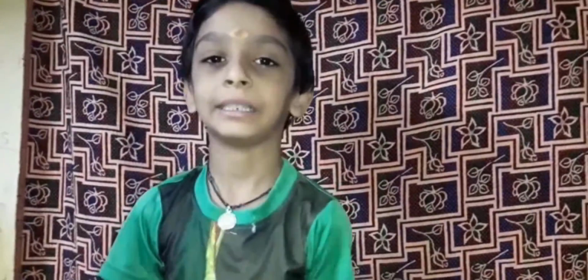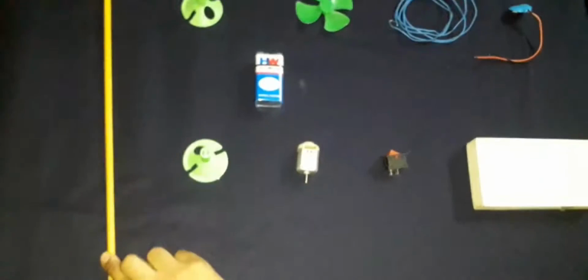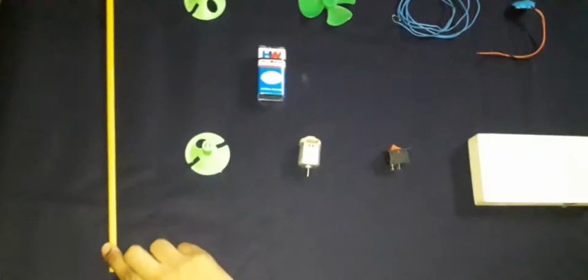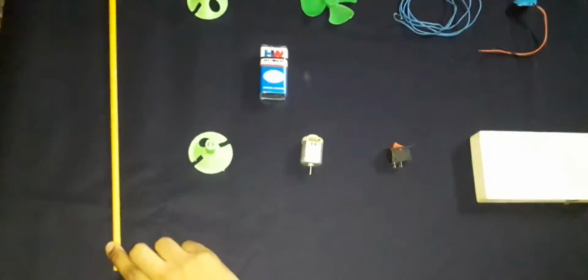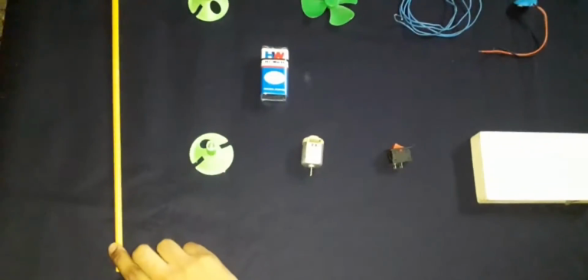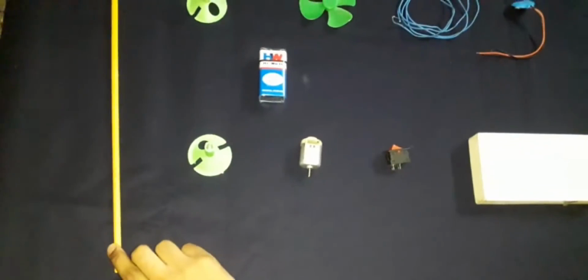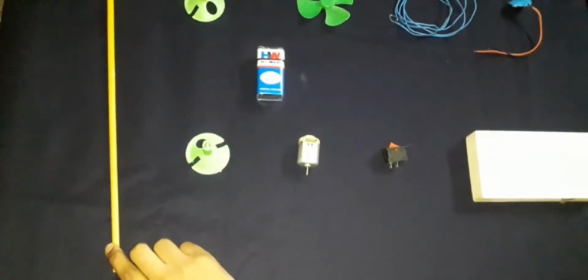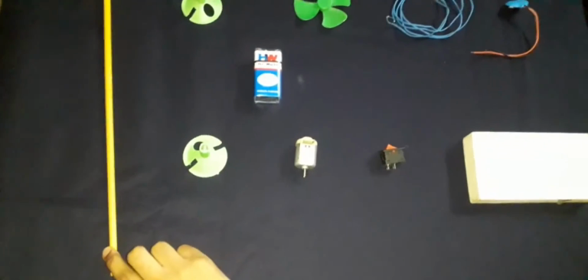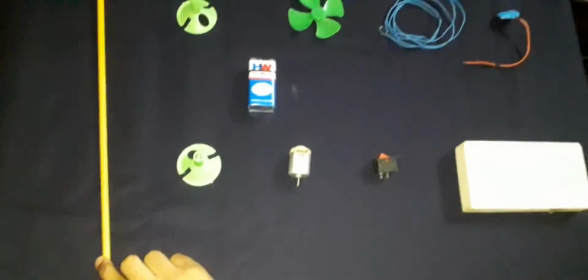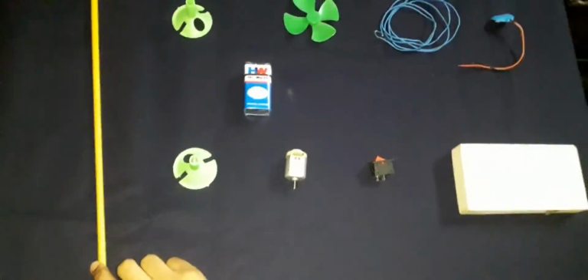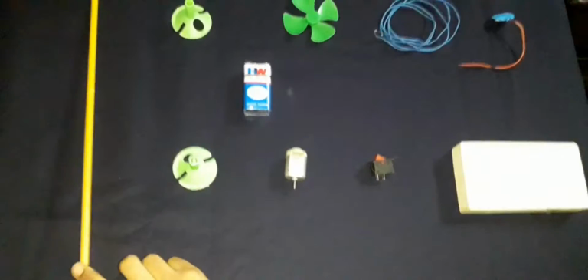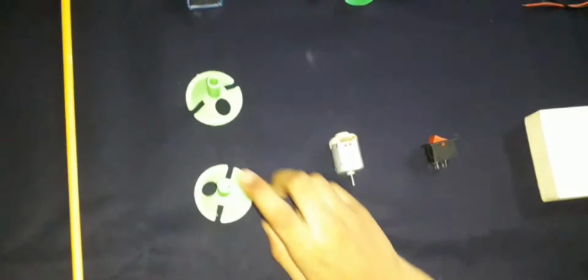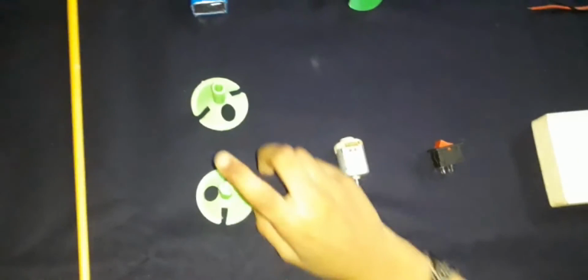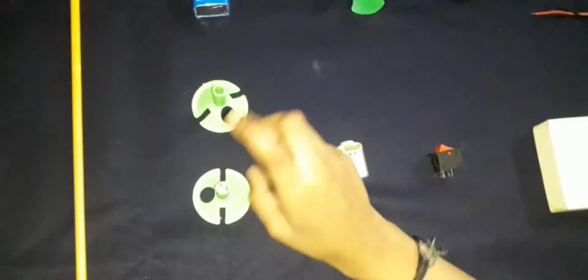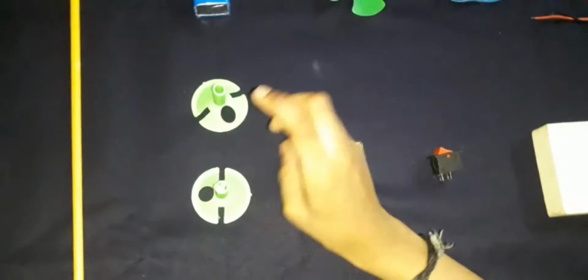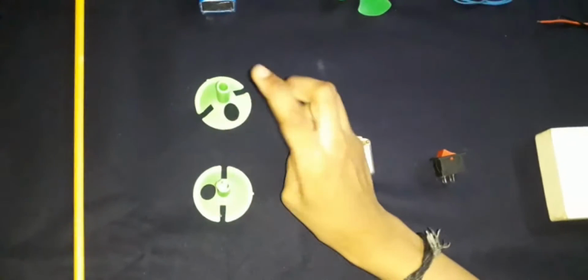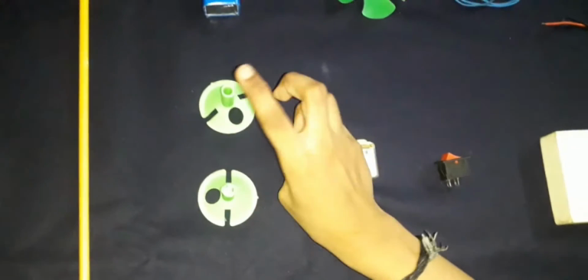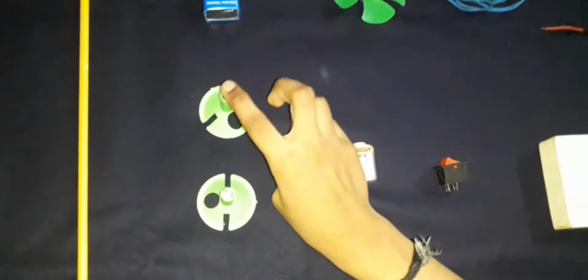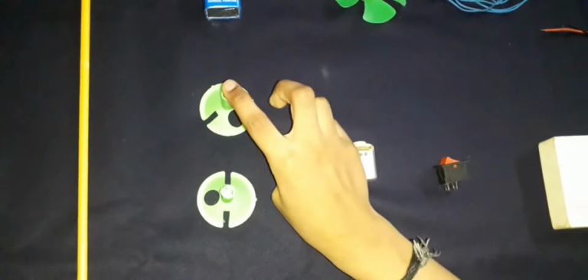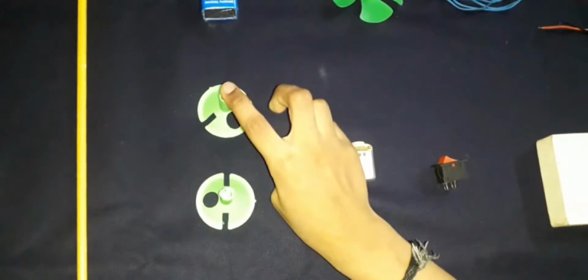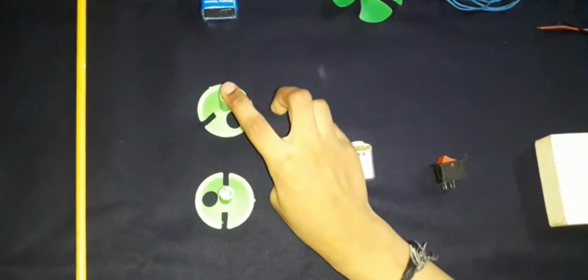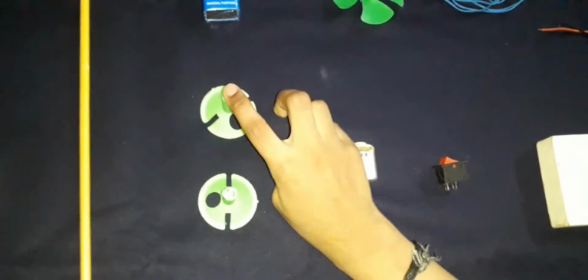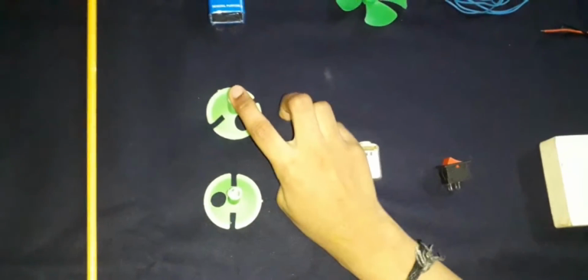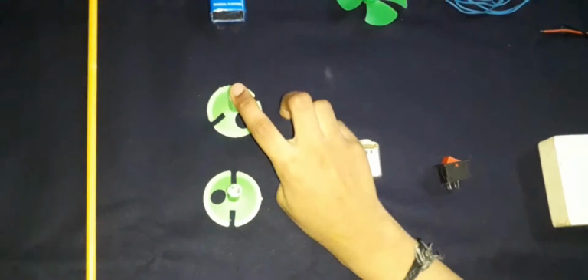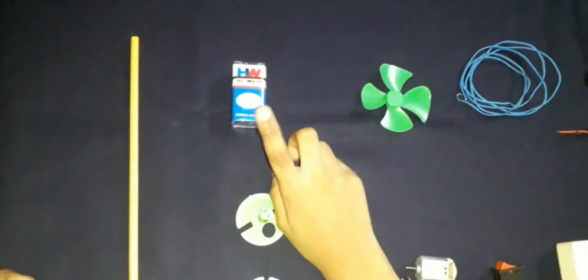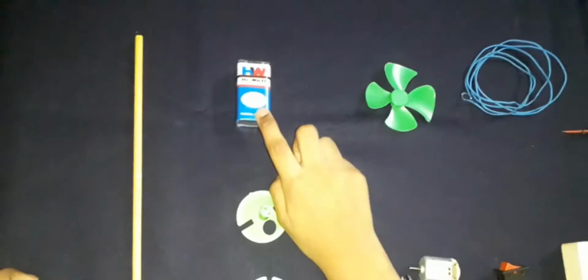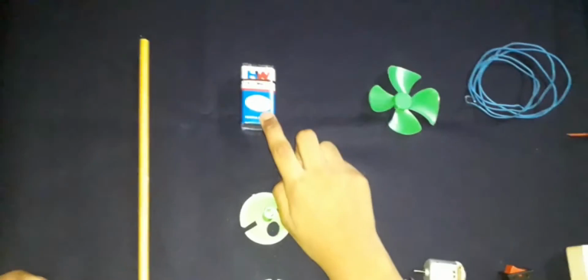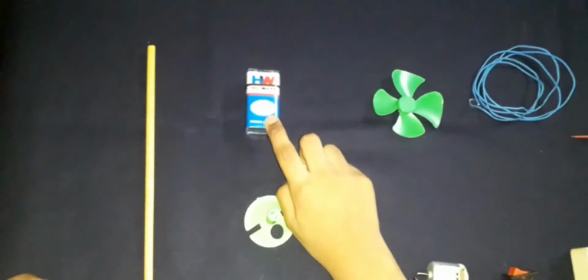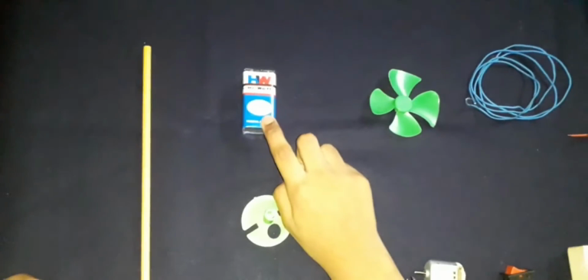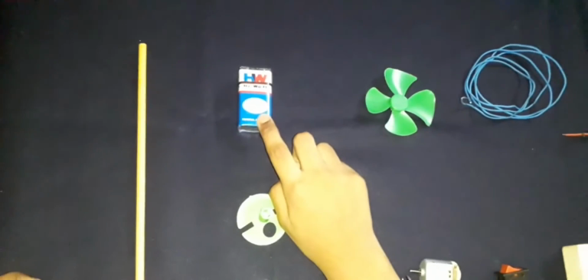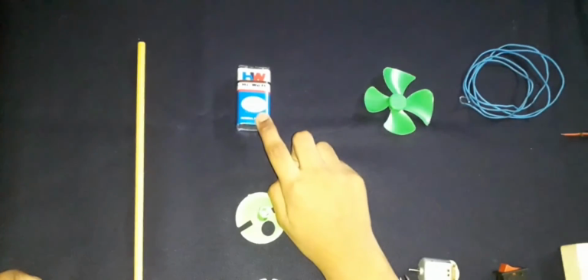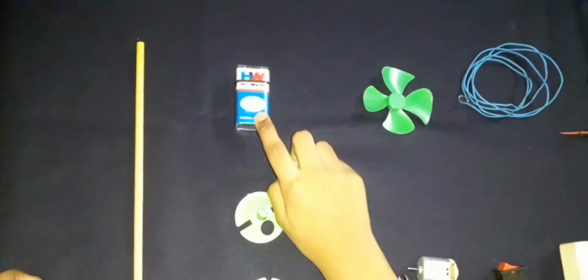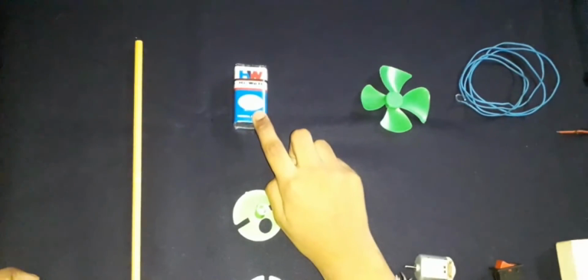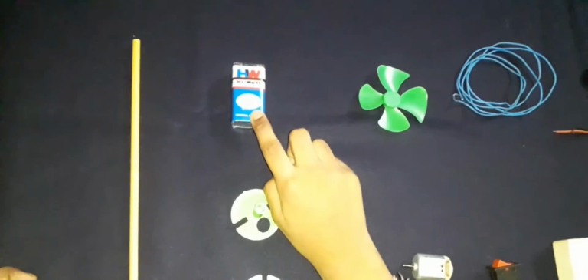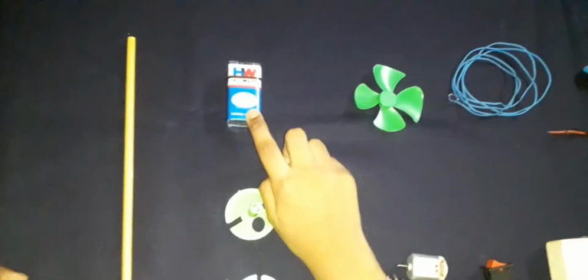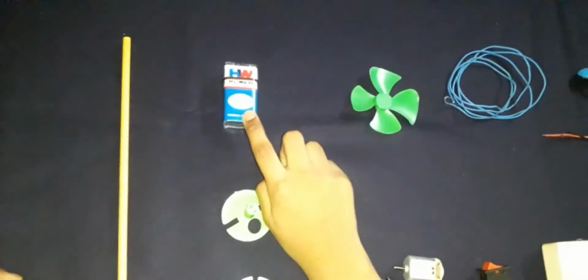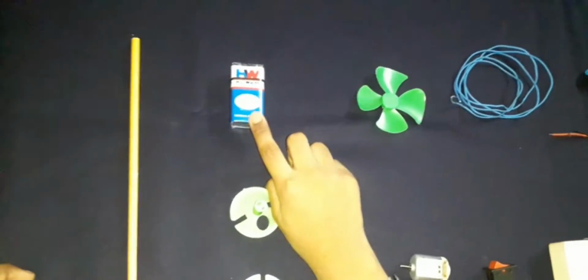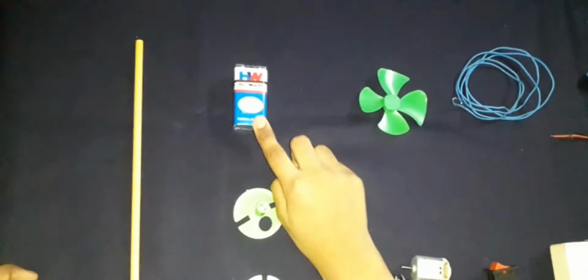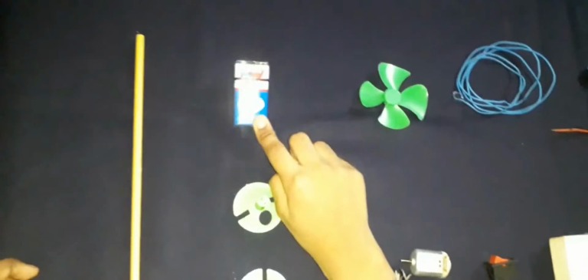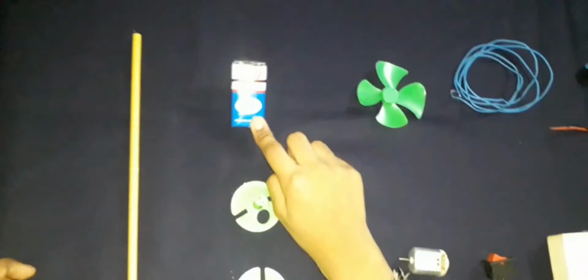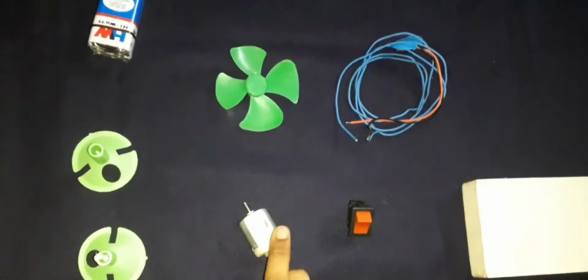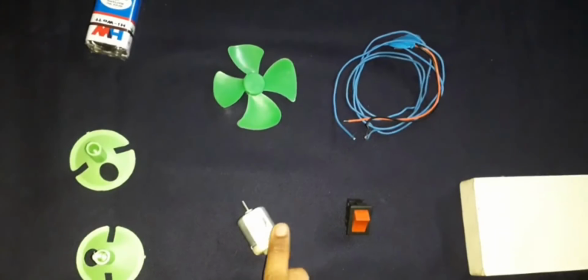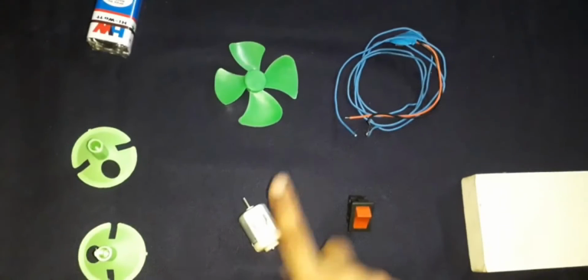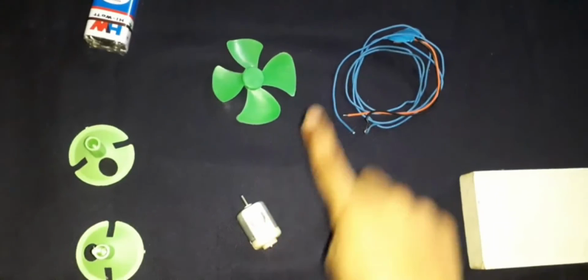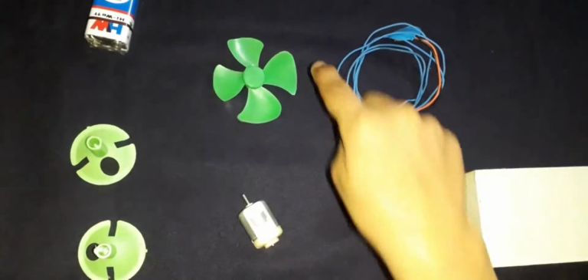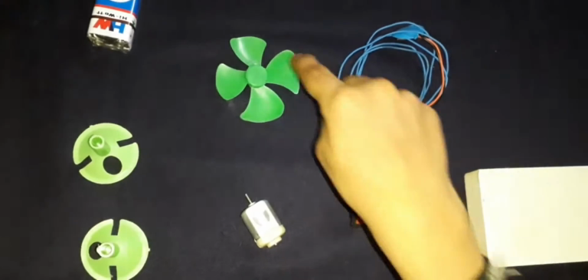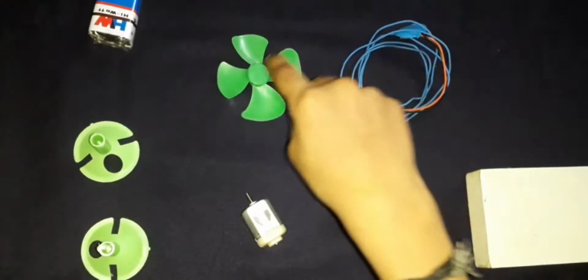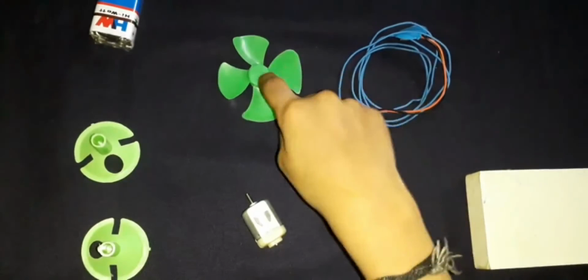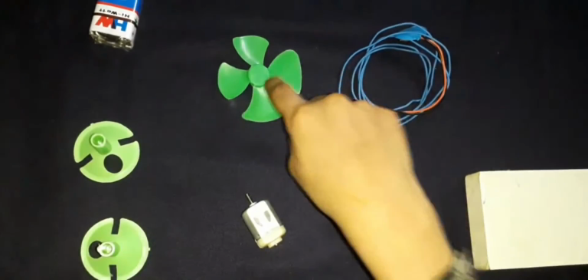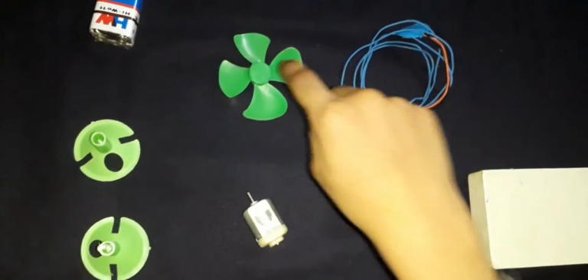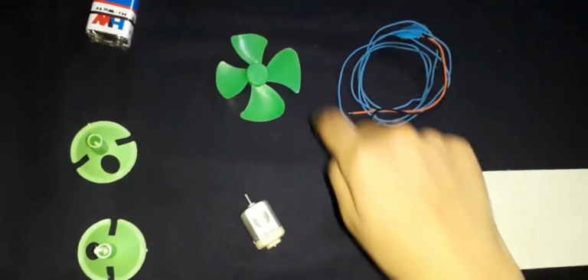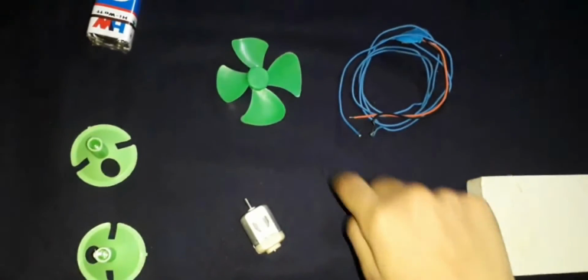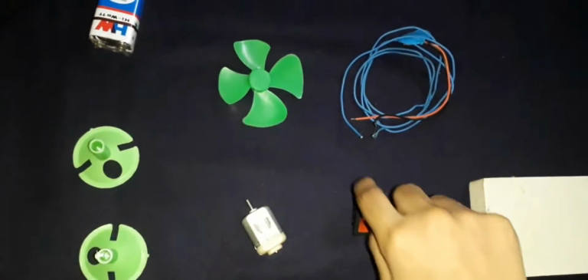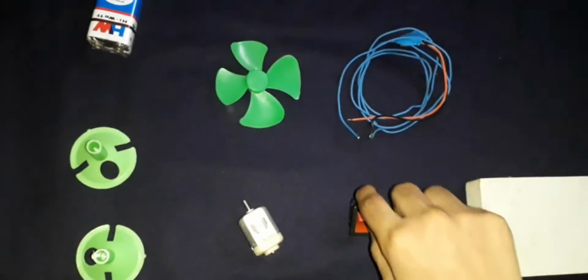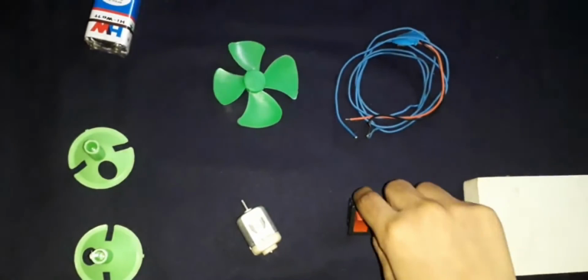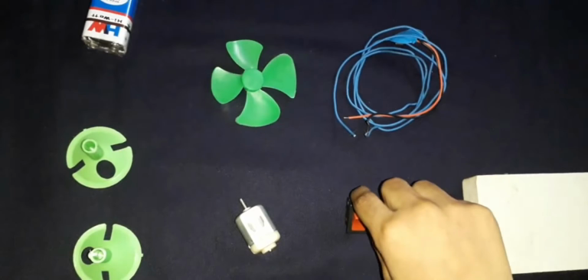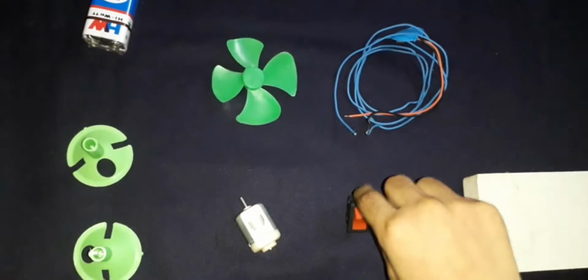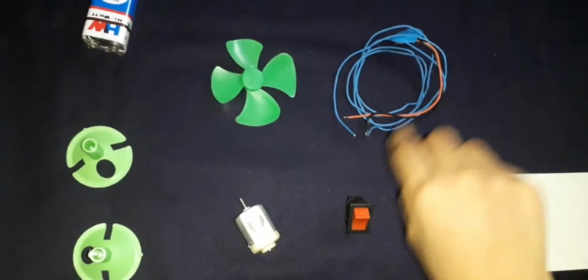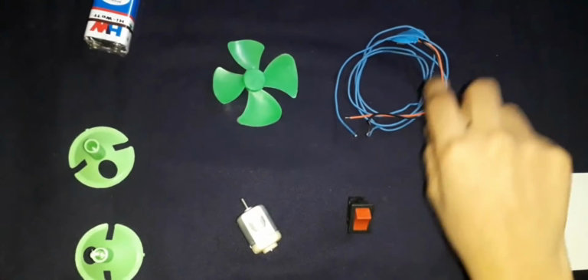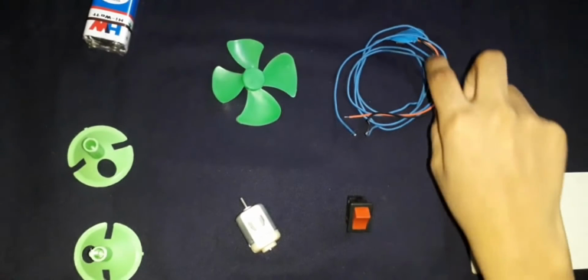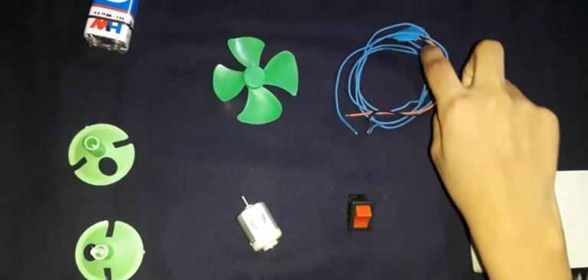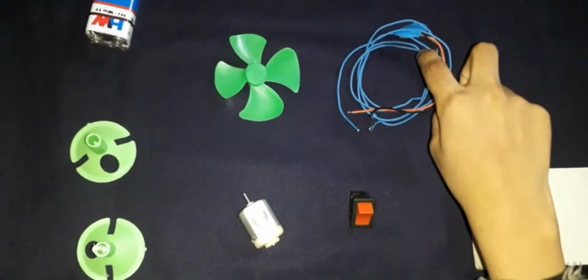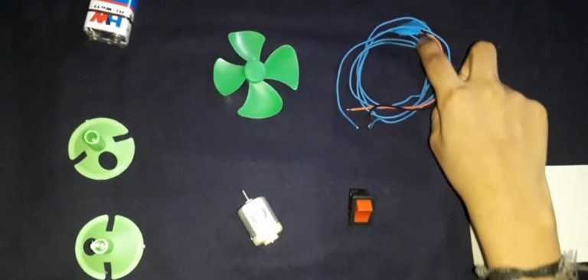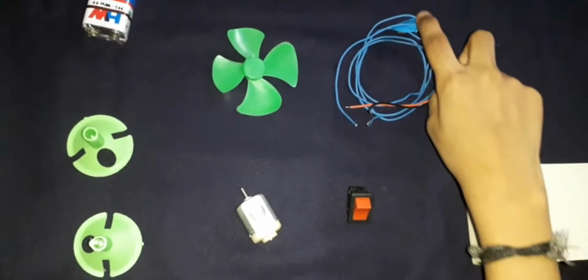Star, balloon holder, XW battery, motor, fan, switch, wire.